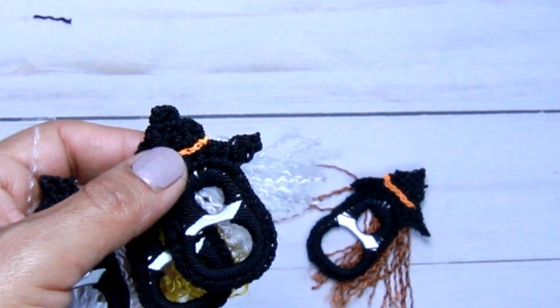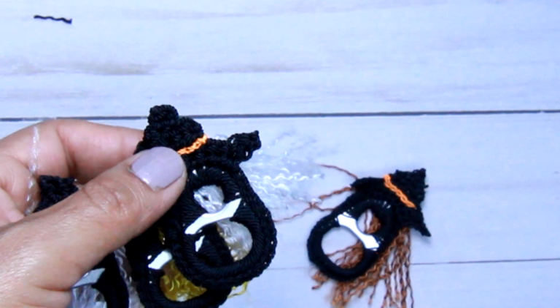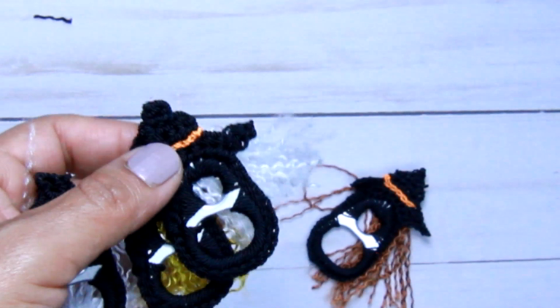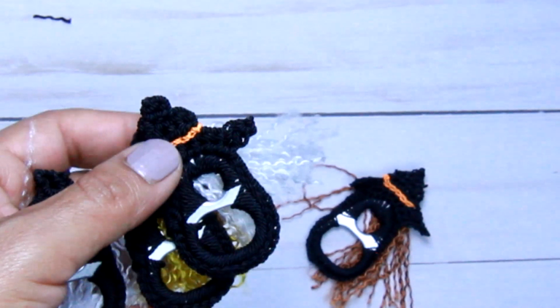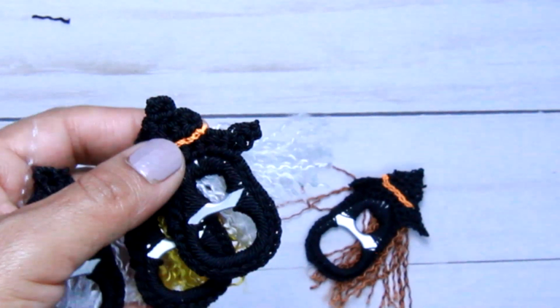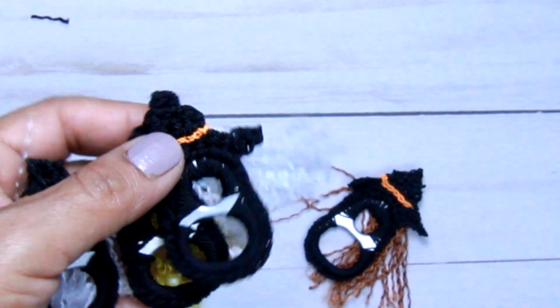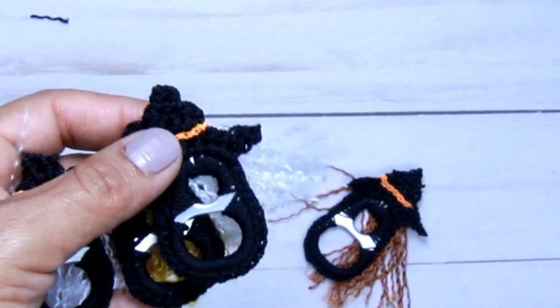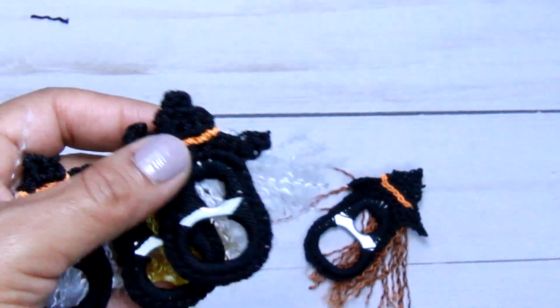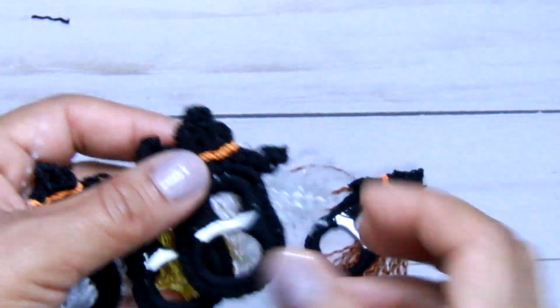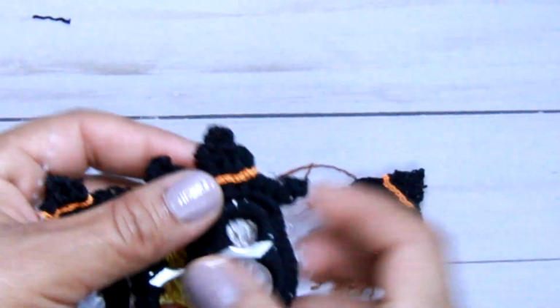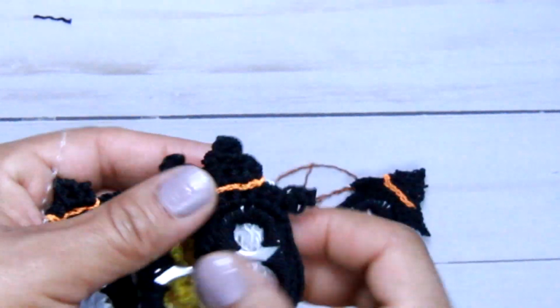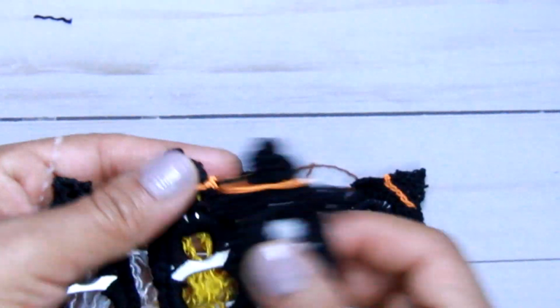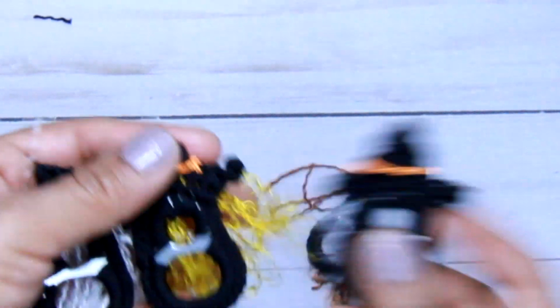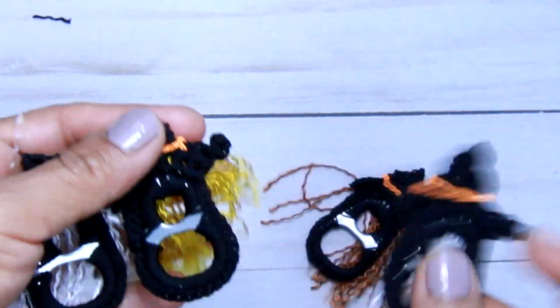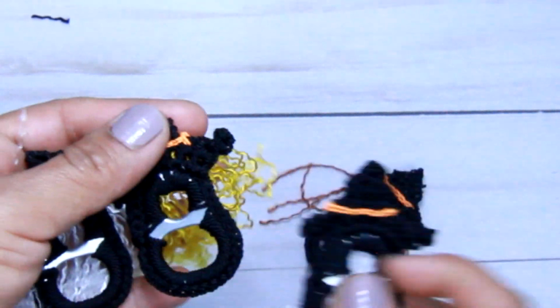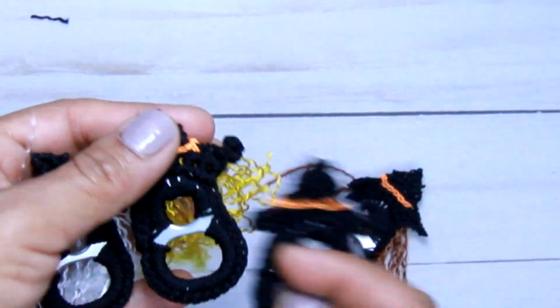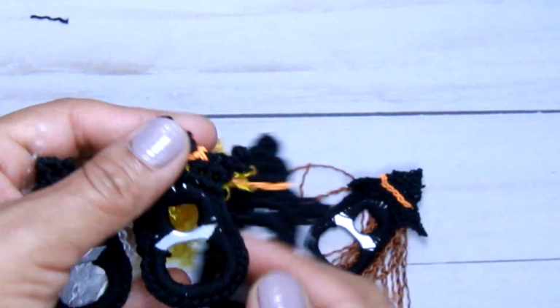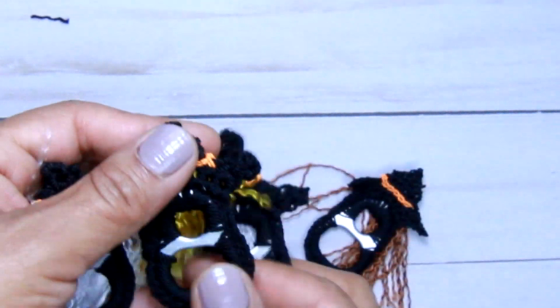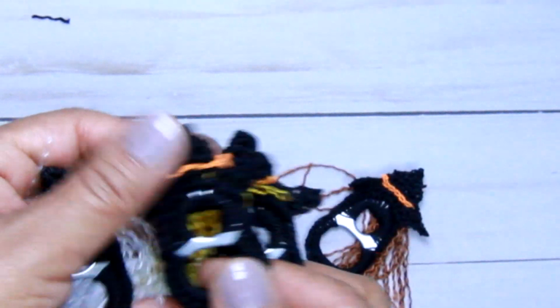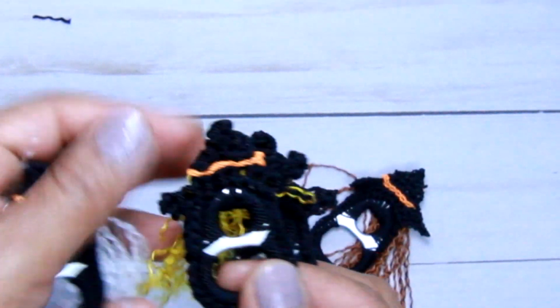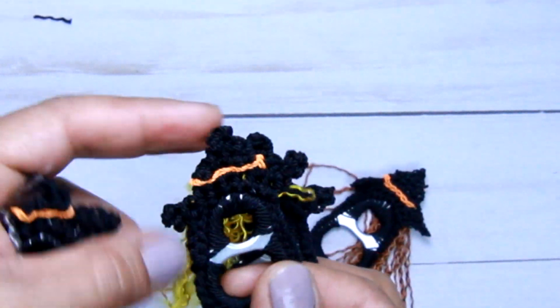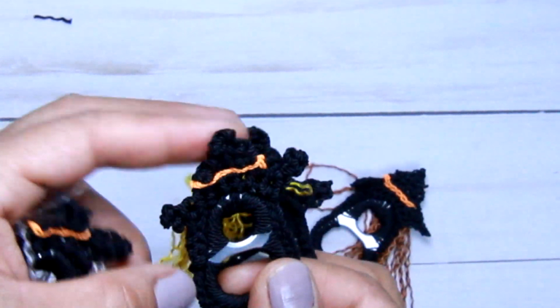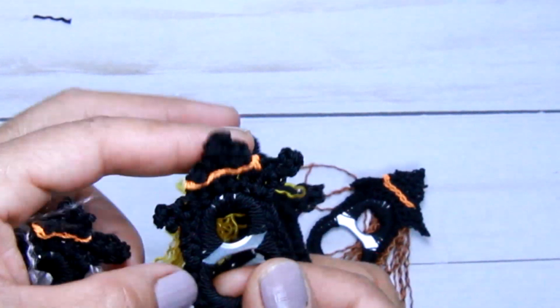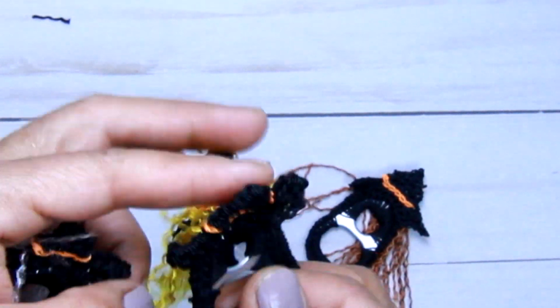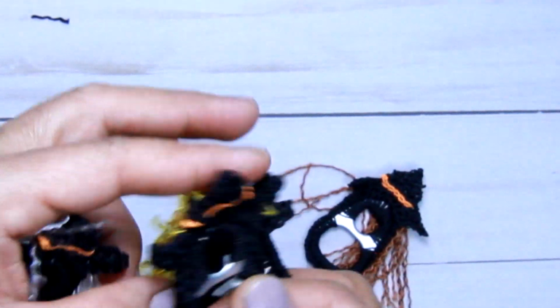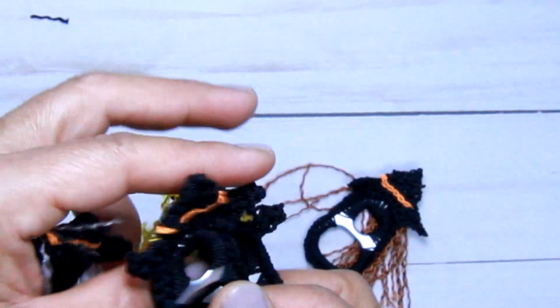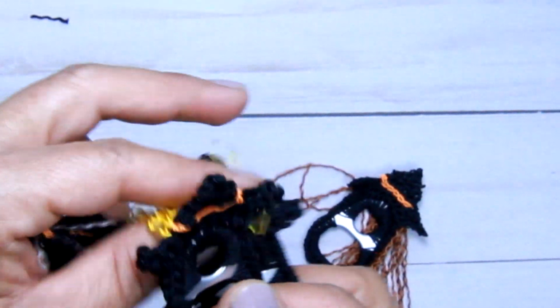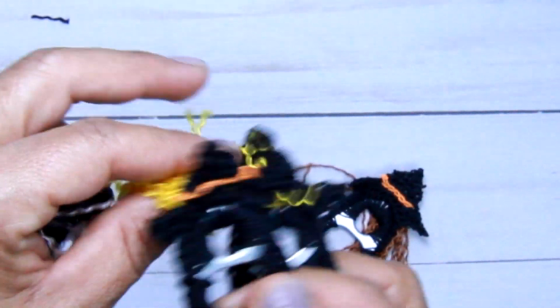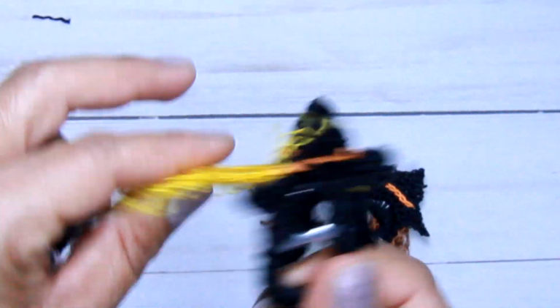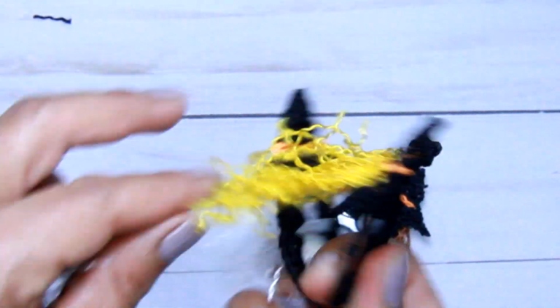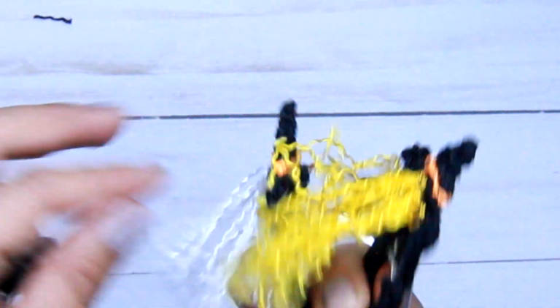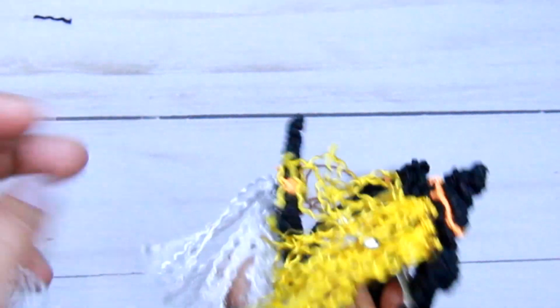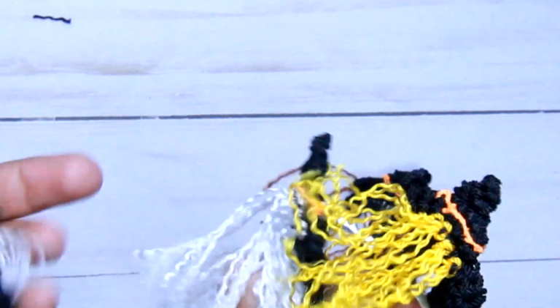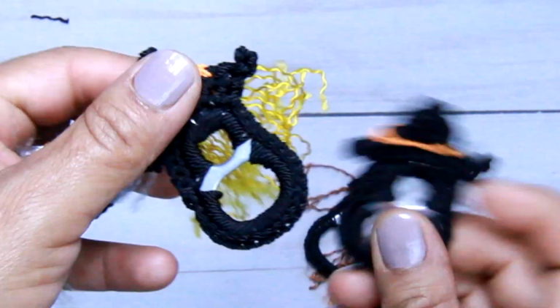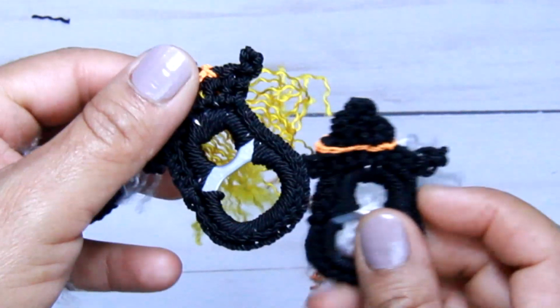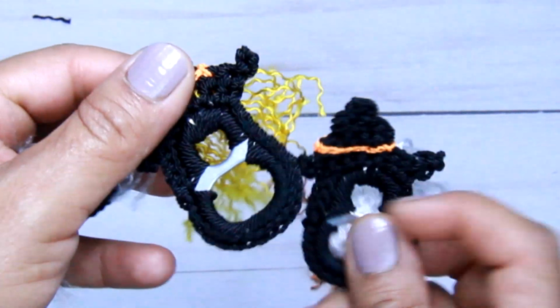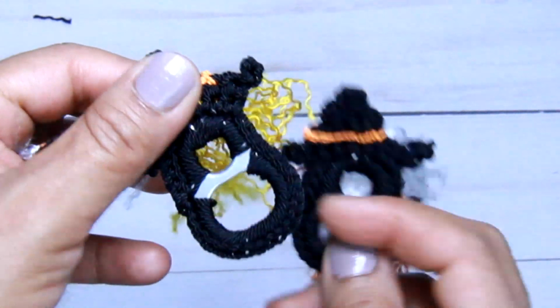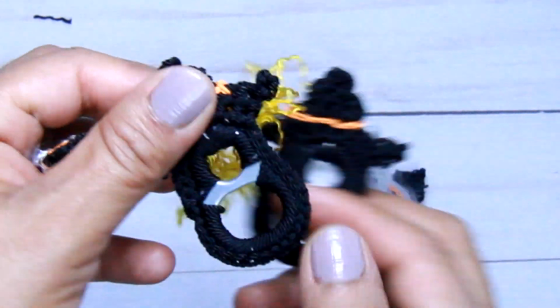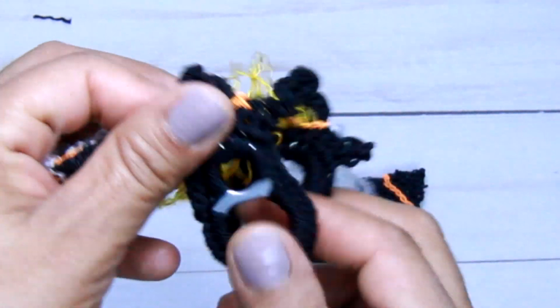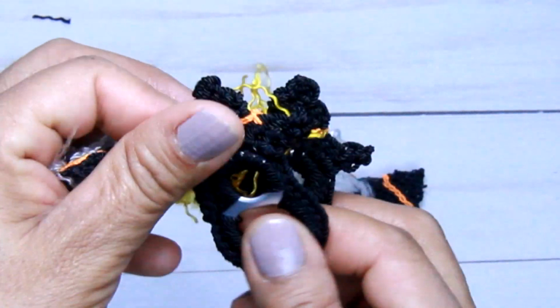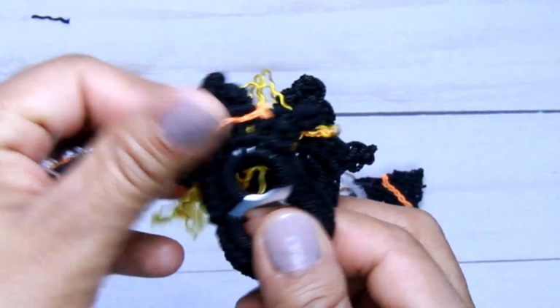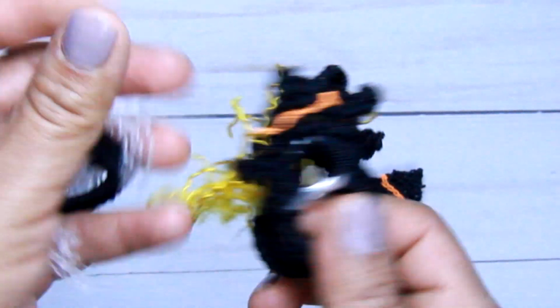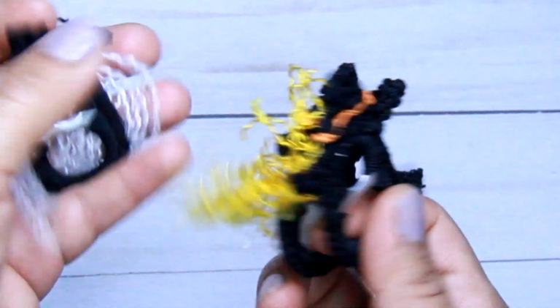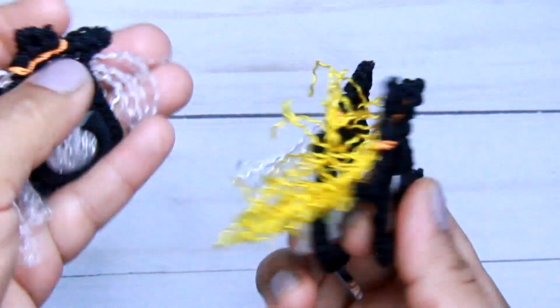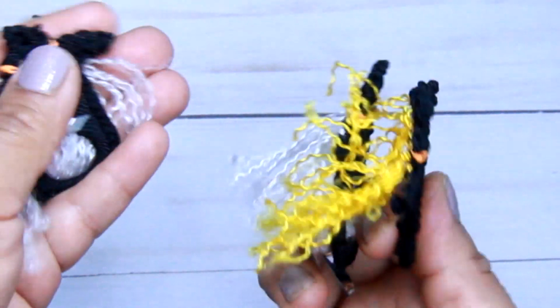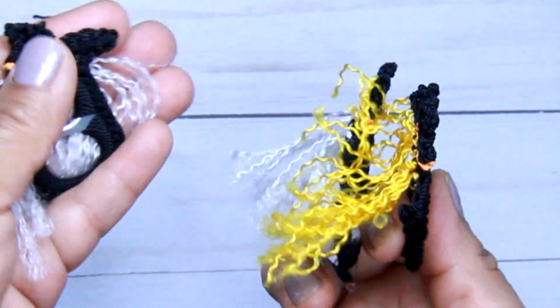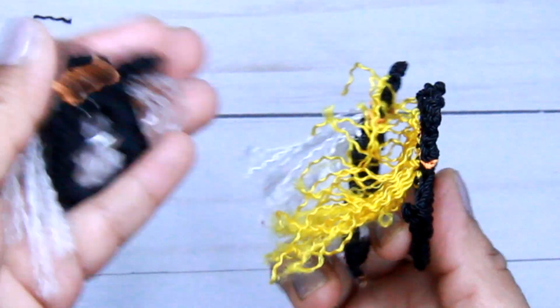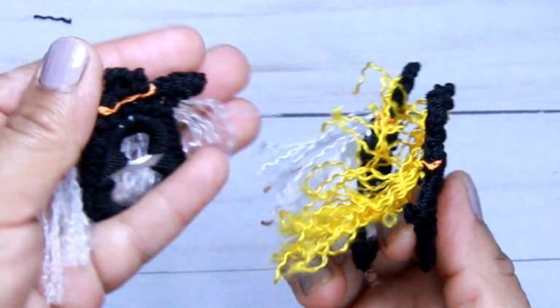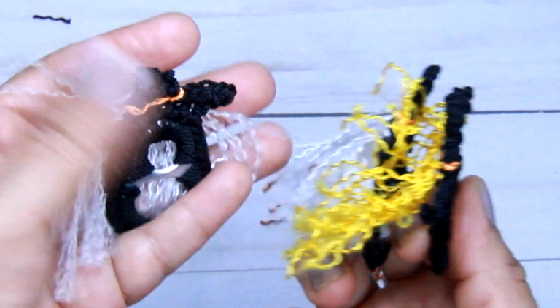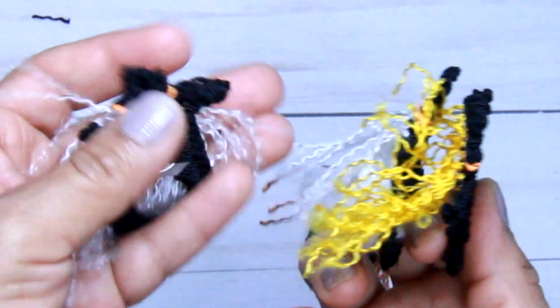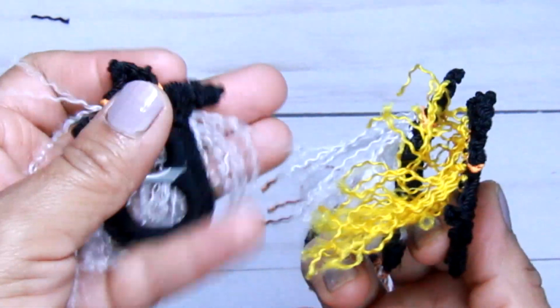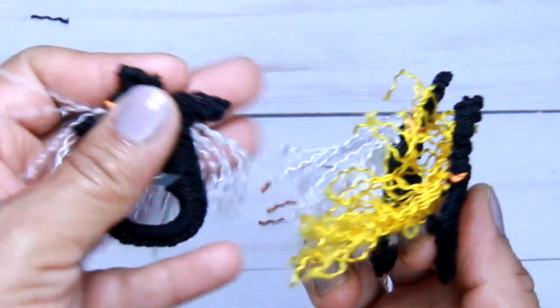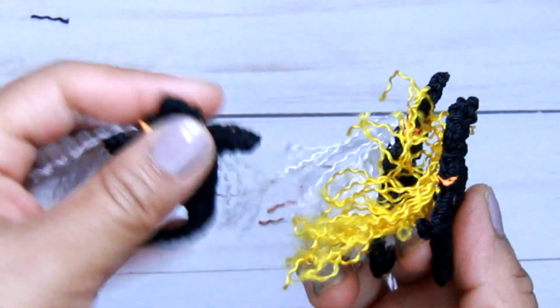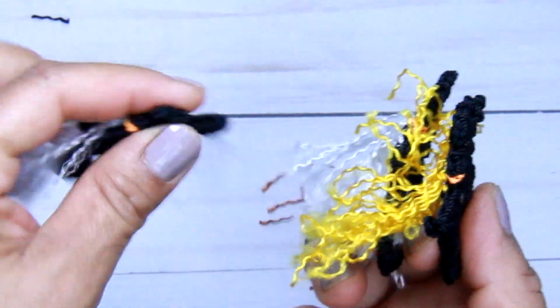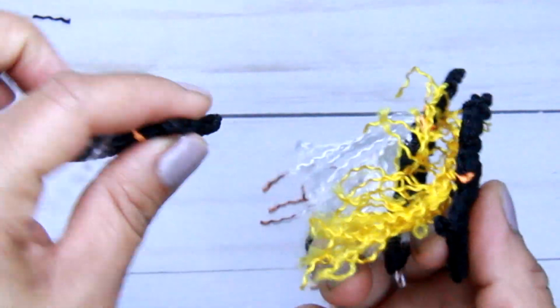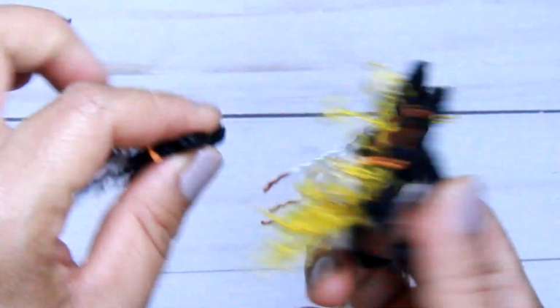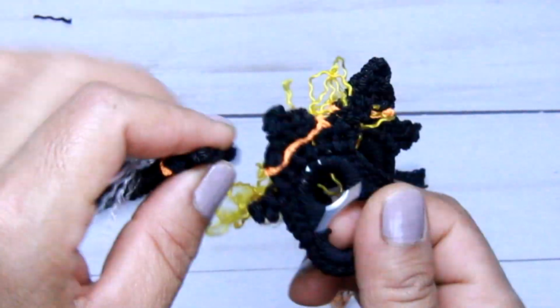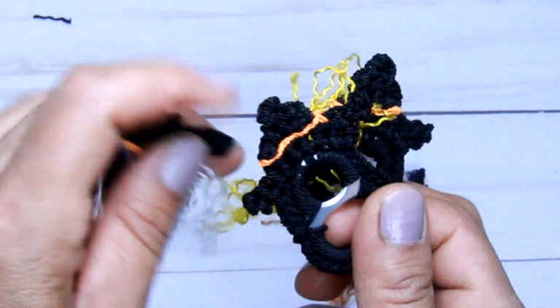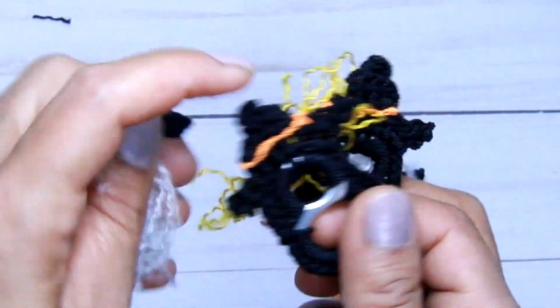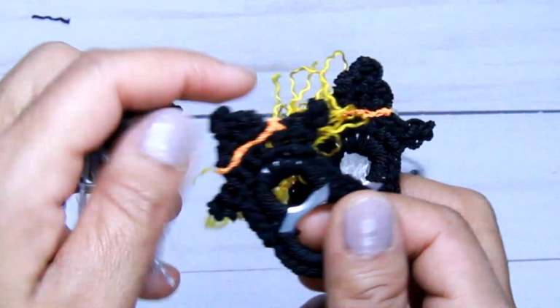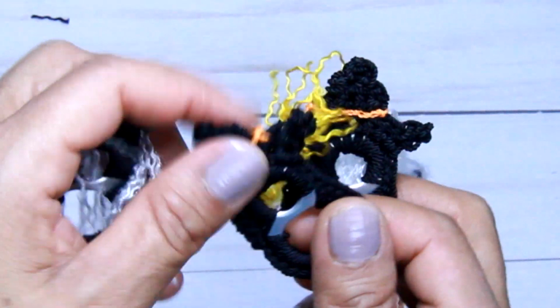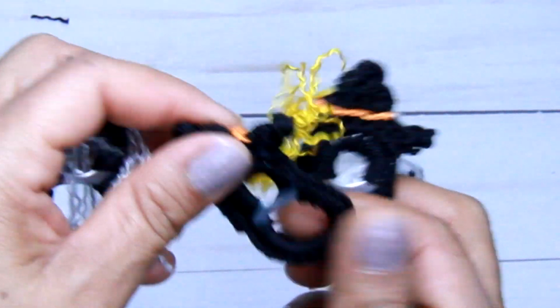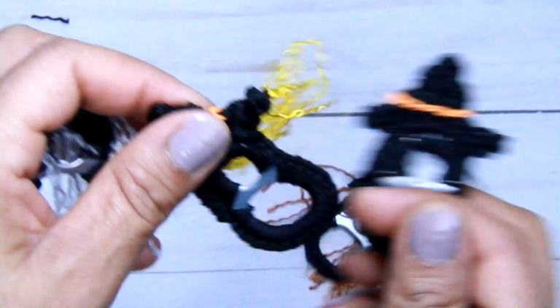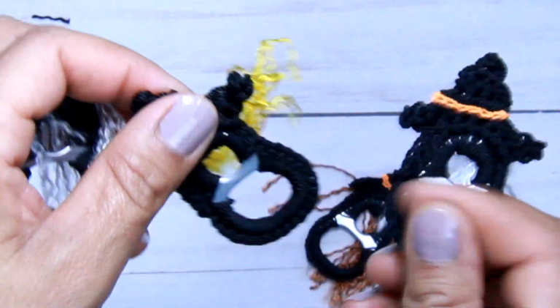Hi friends, today we're going to do these witches. They look really cute. They can be used in keychains.